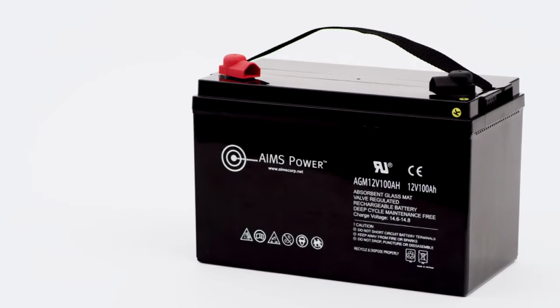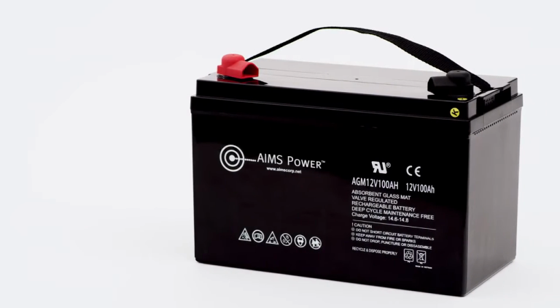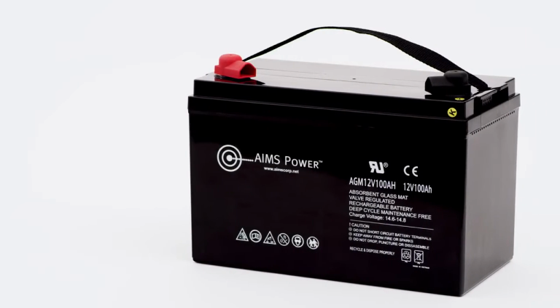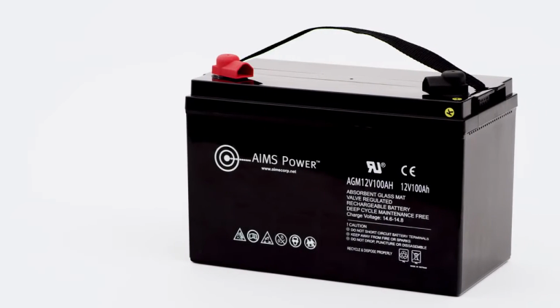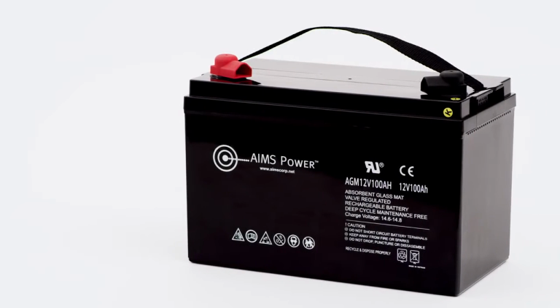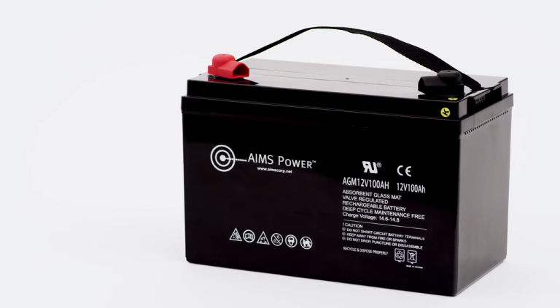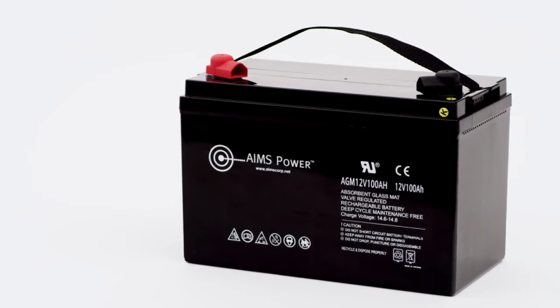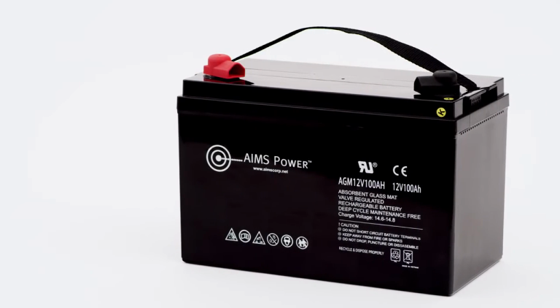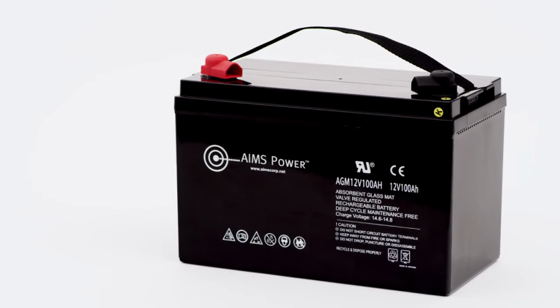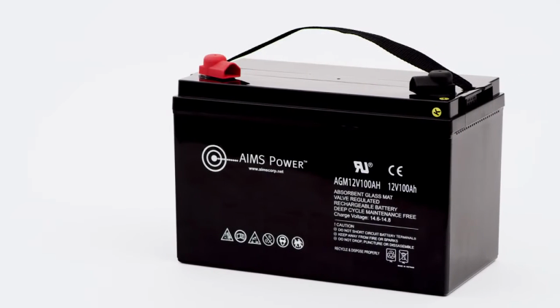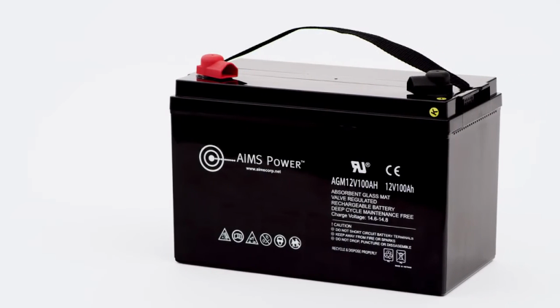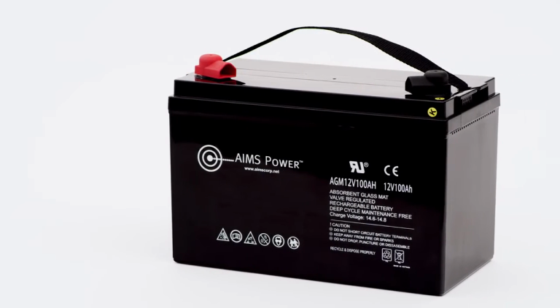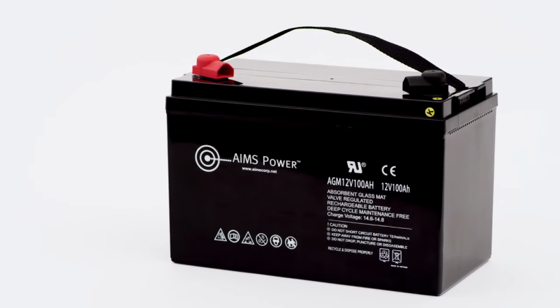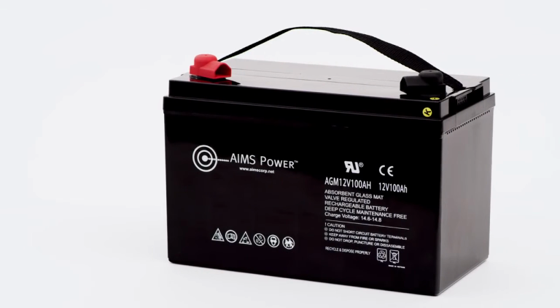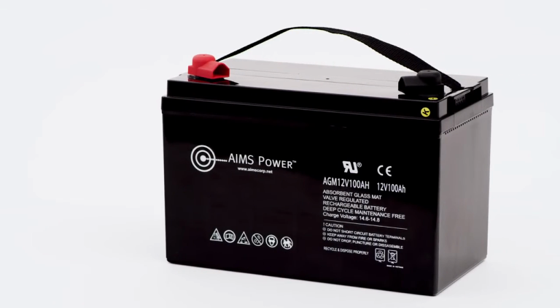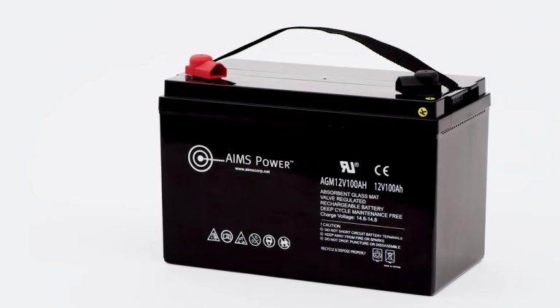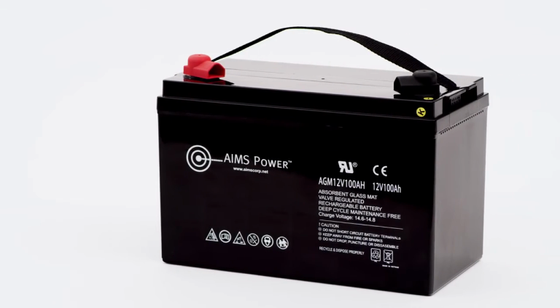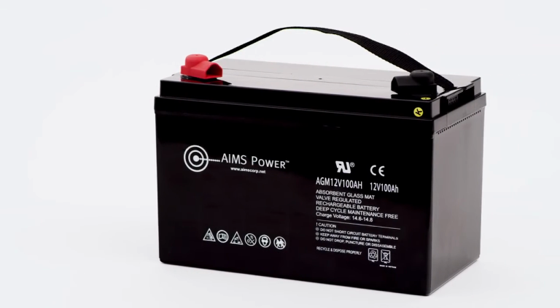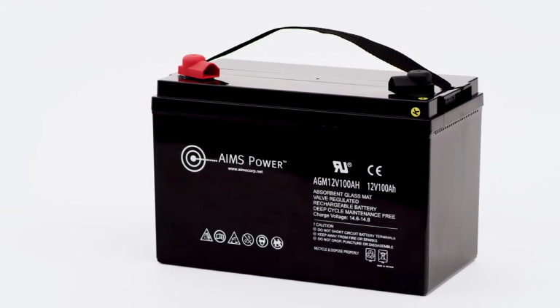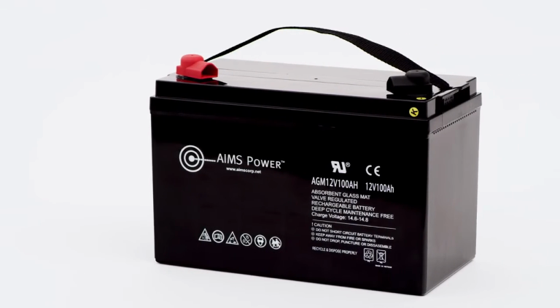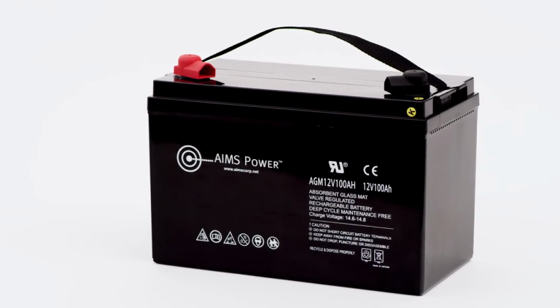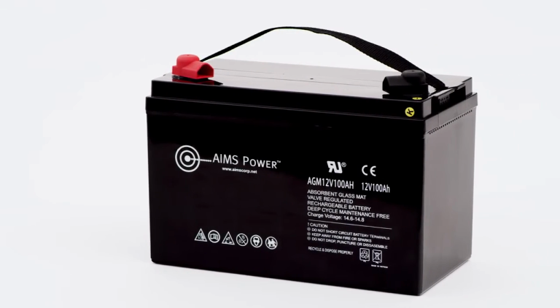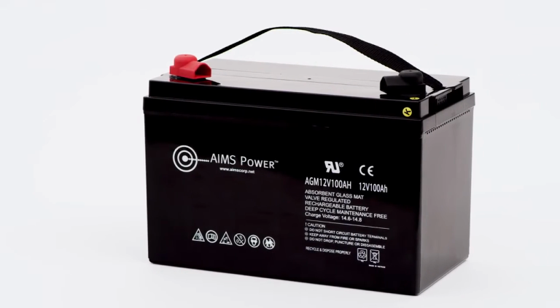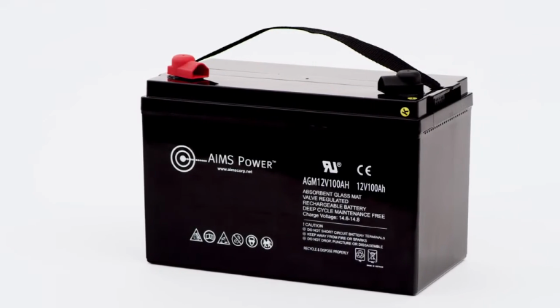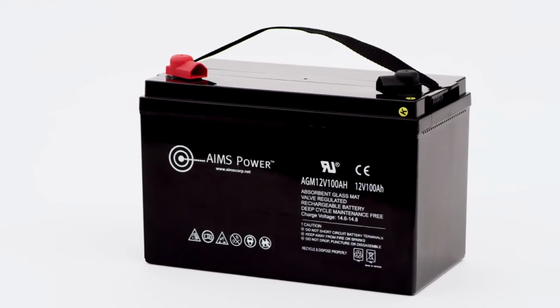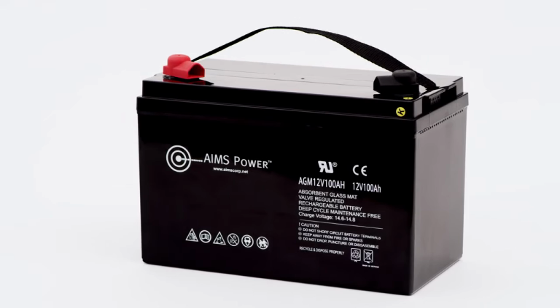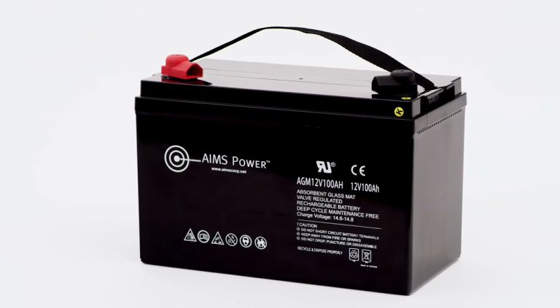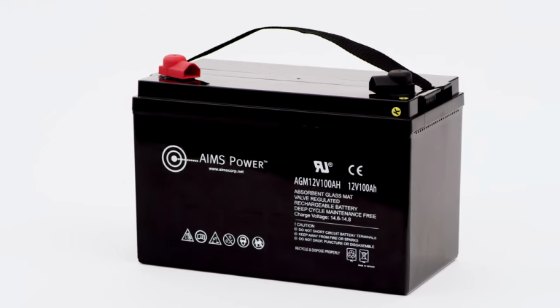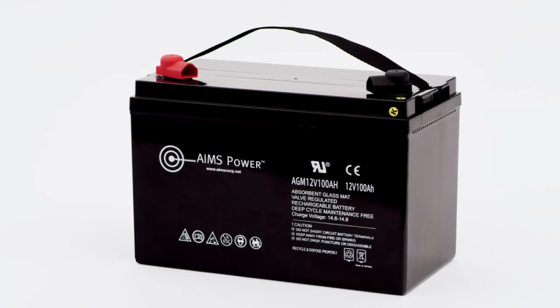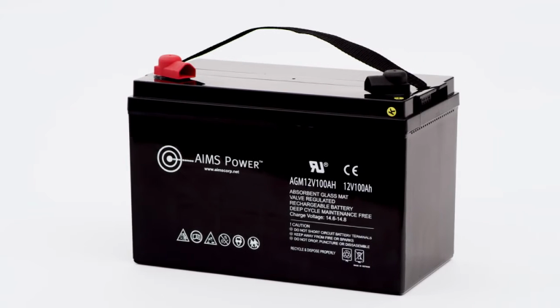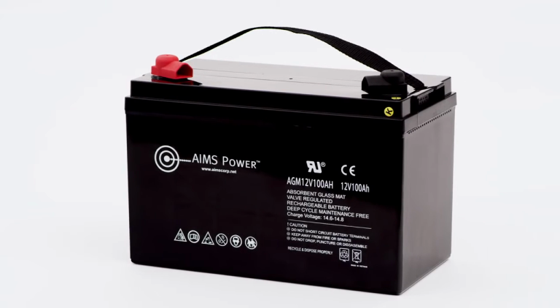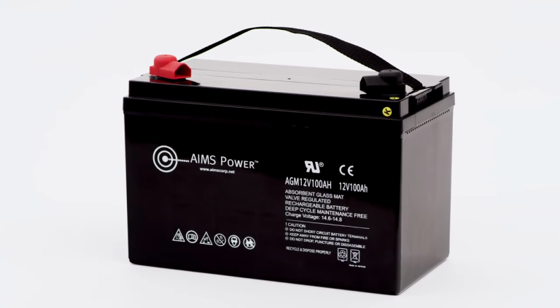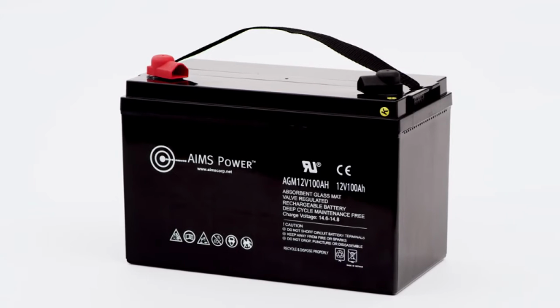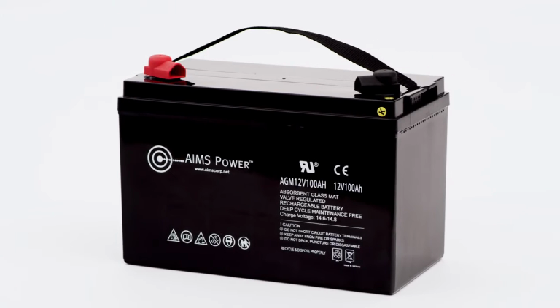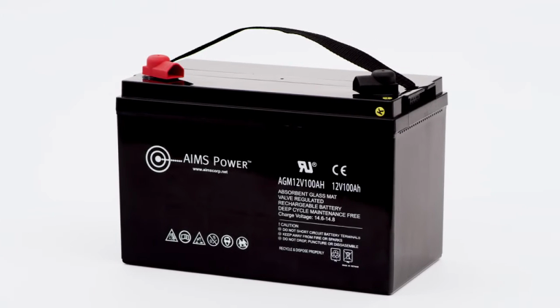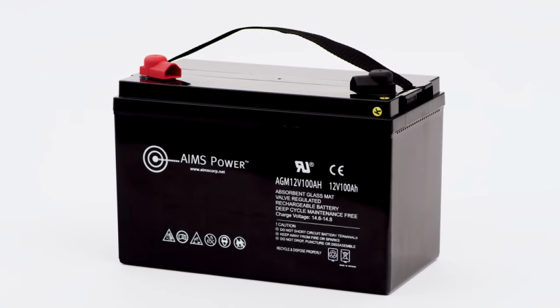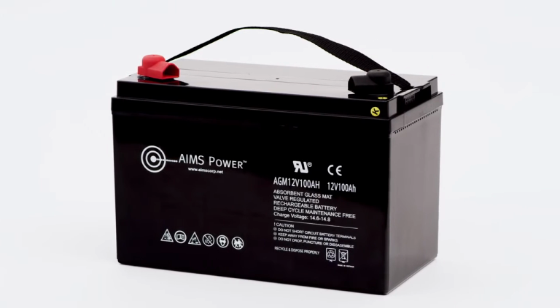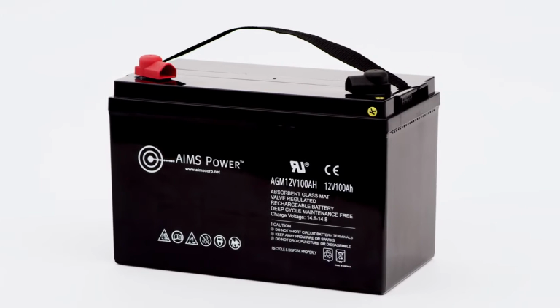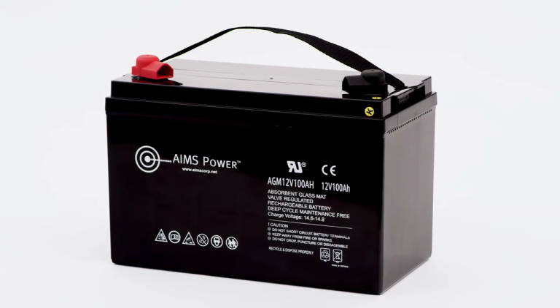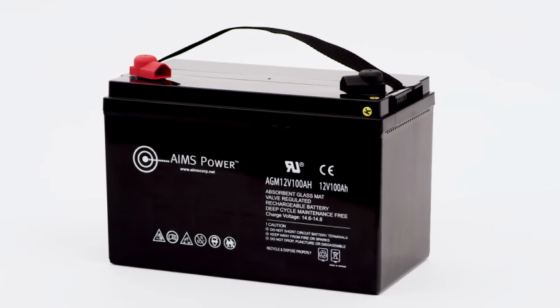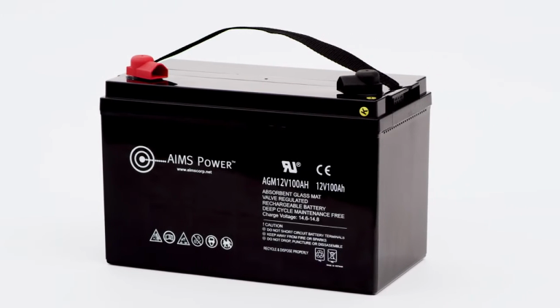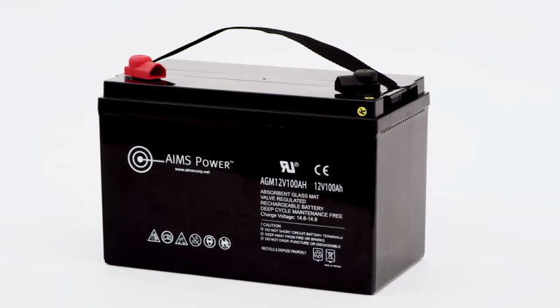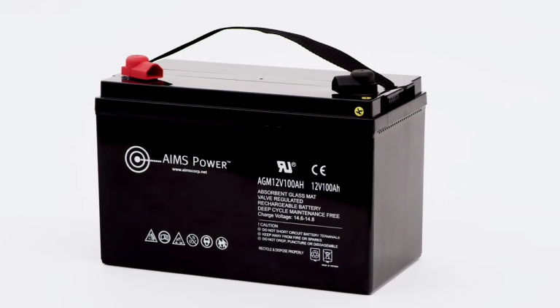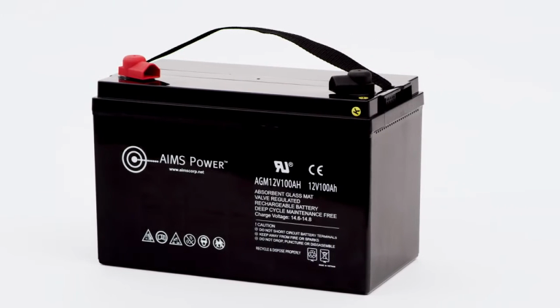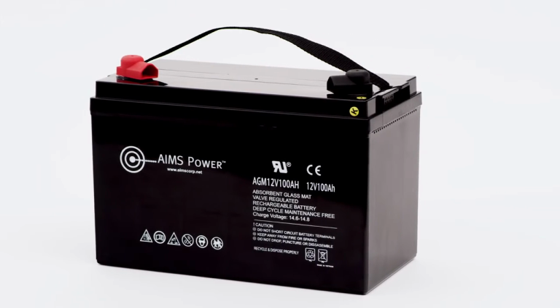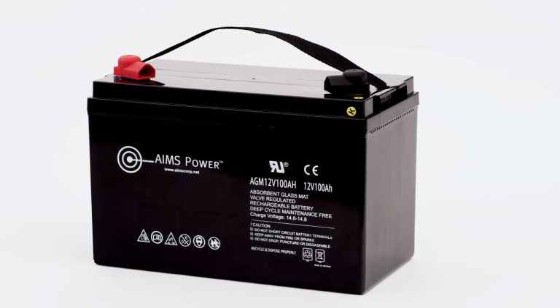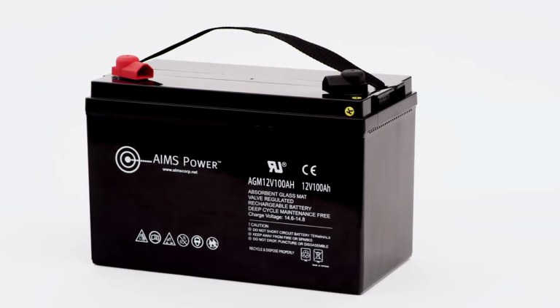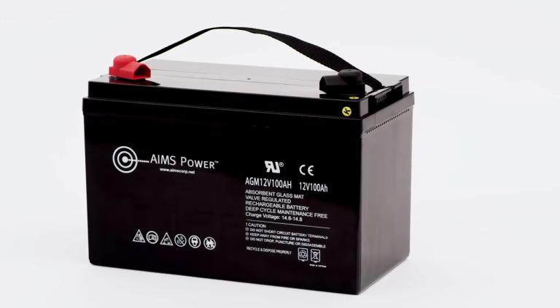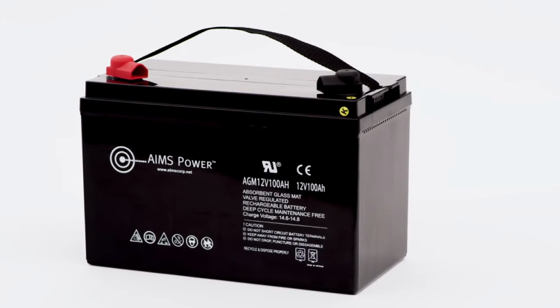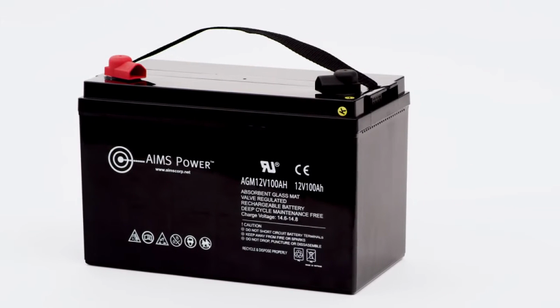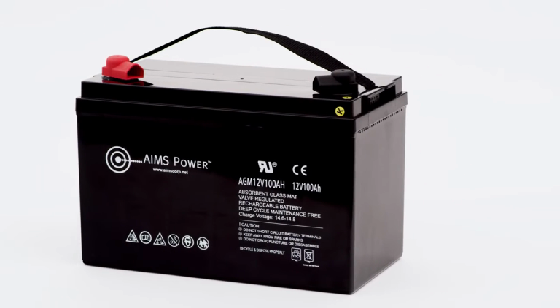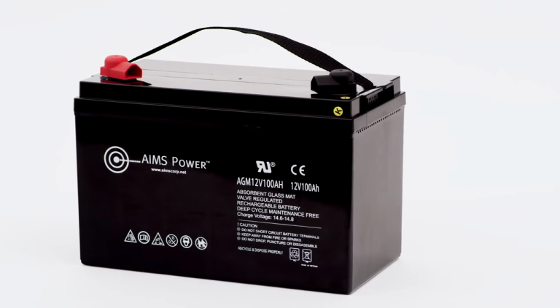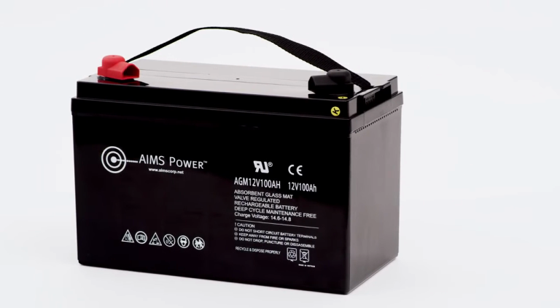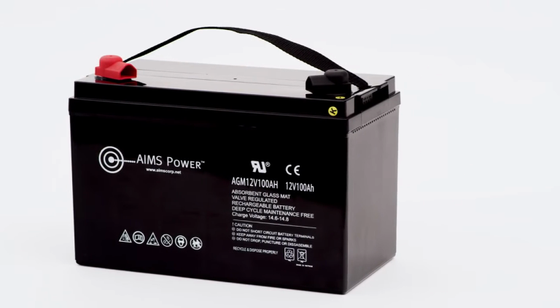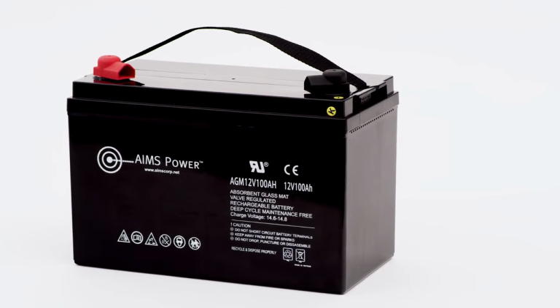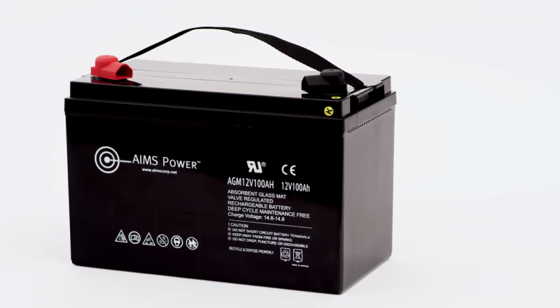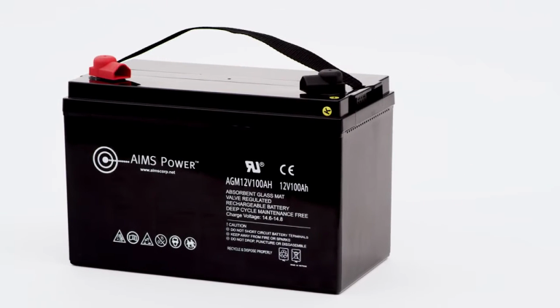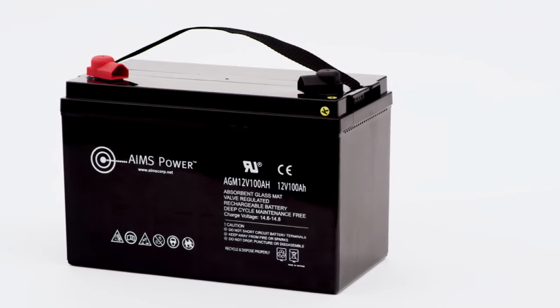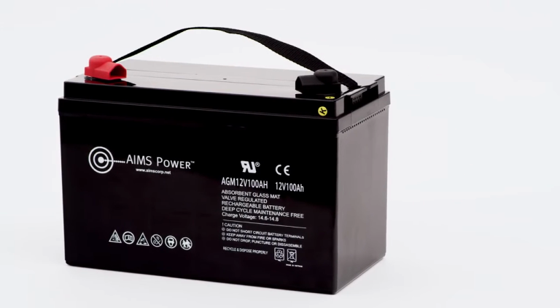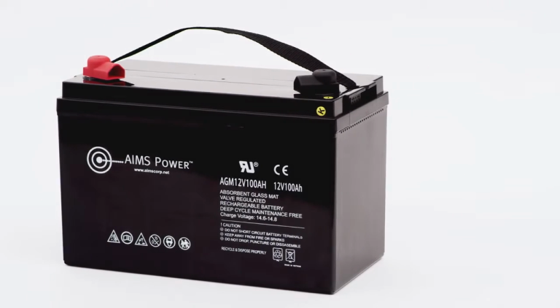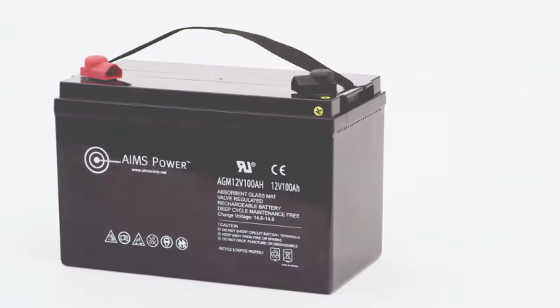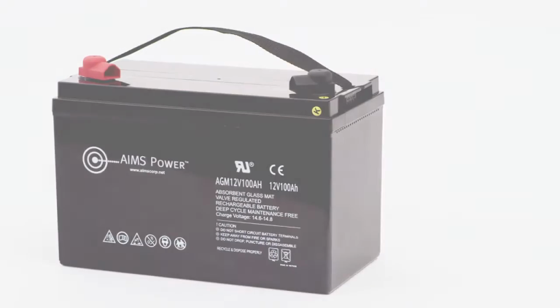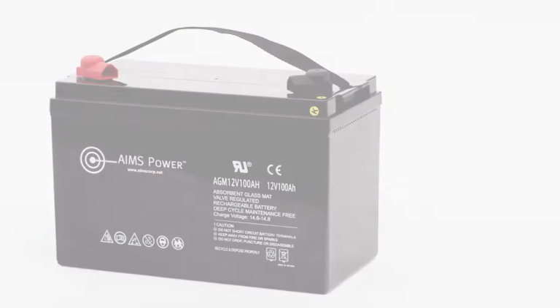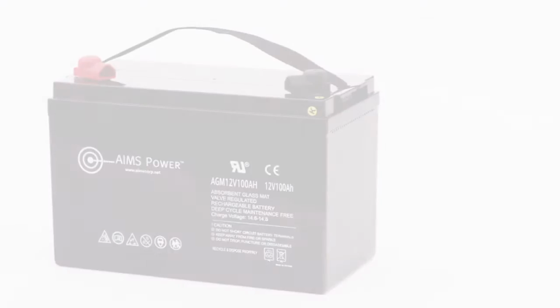heavy-duty, made-with-extra-thick lead plates battery provides 20% more cycles over other AGM batteries.